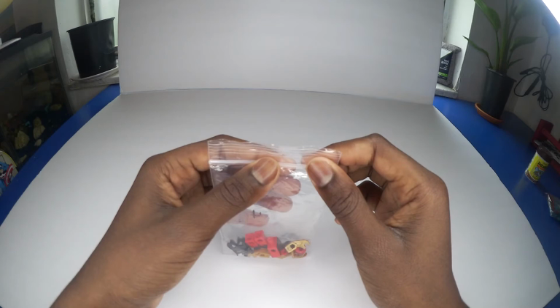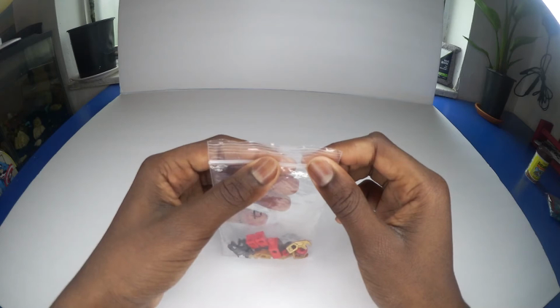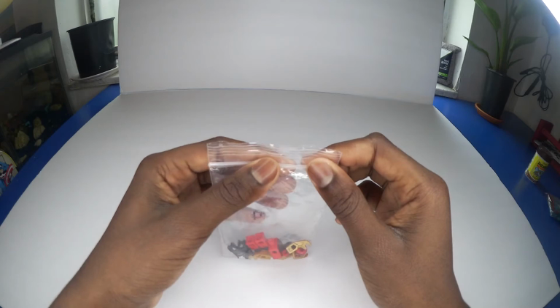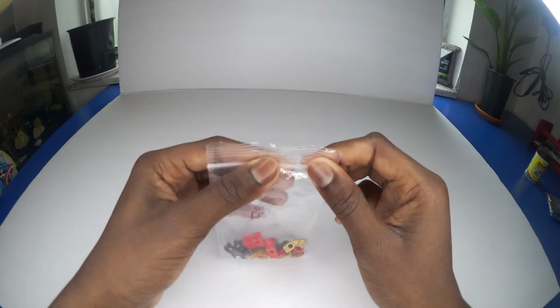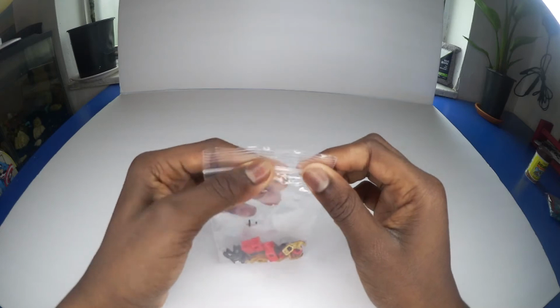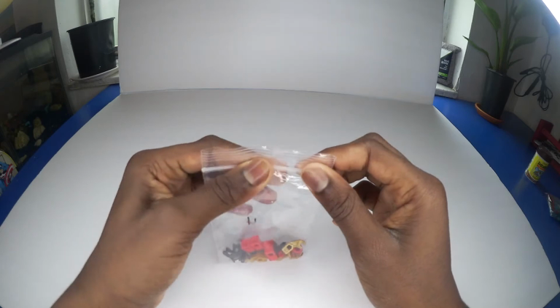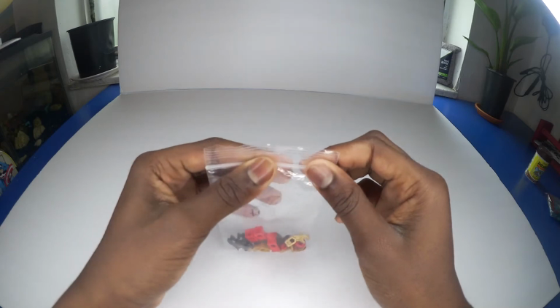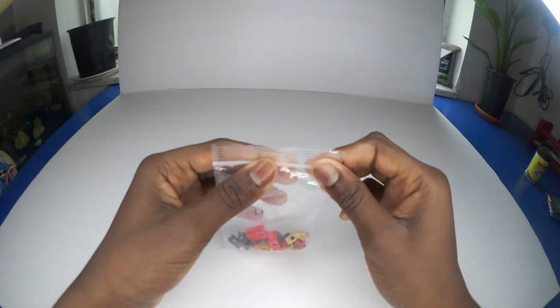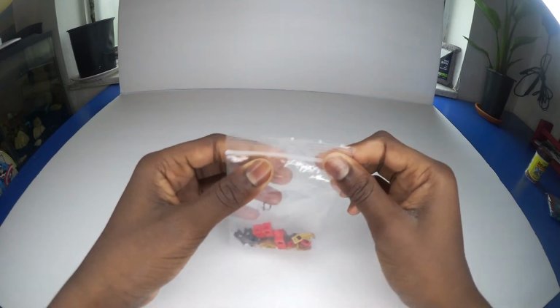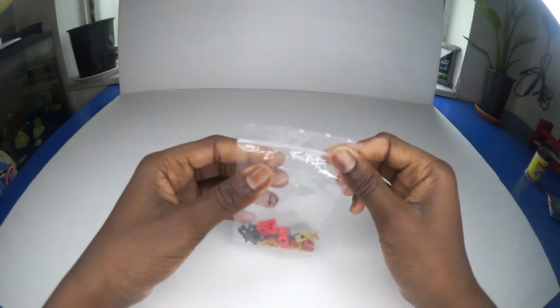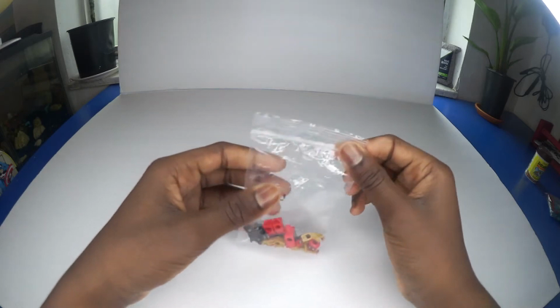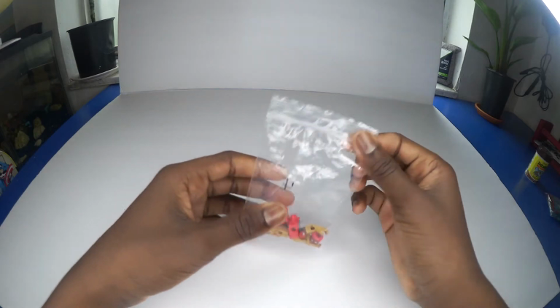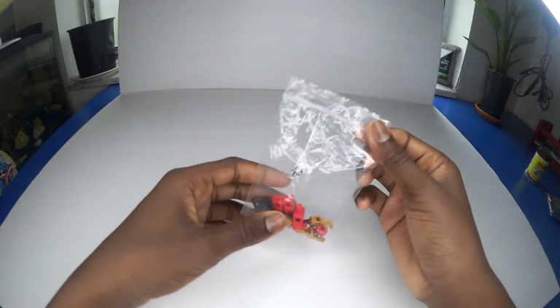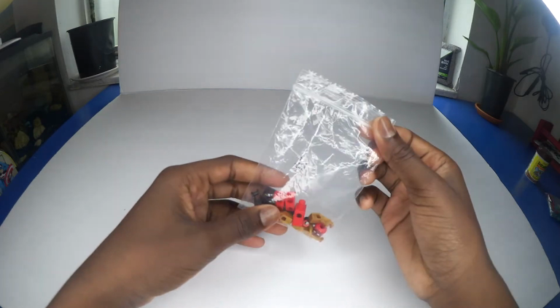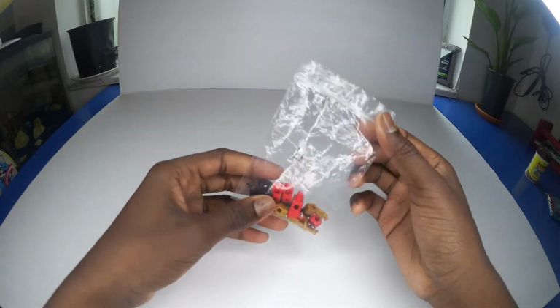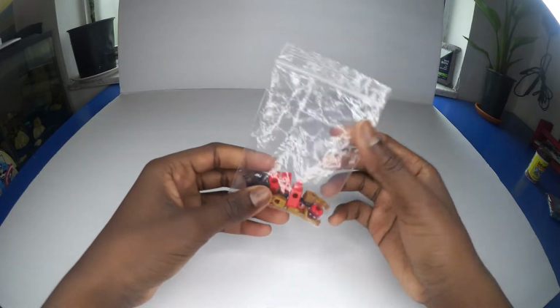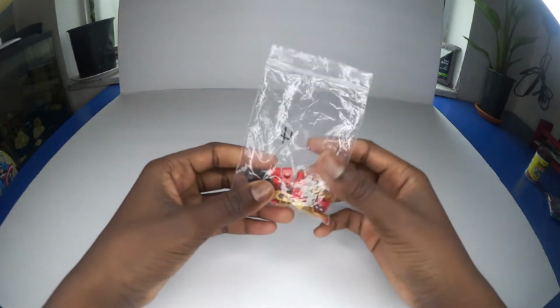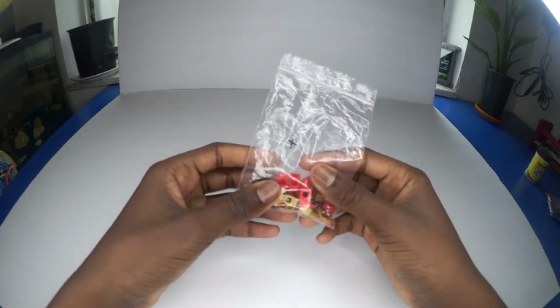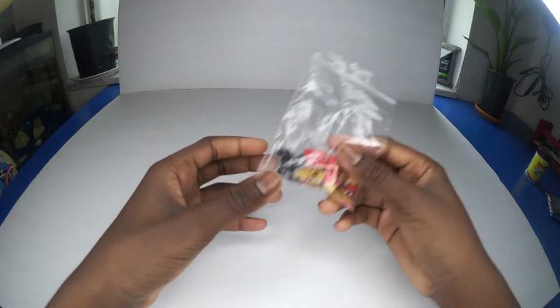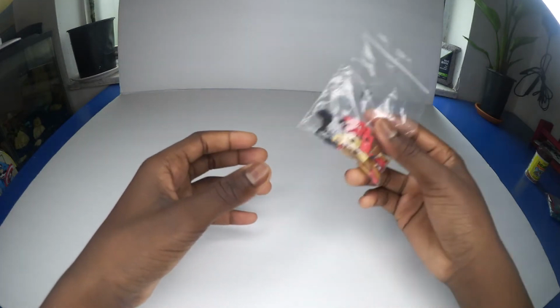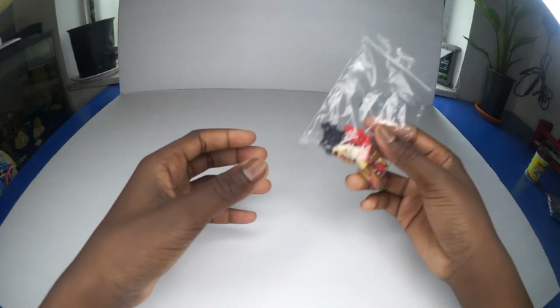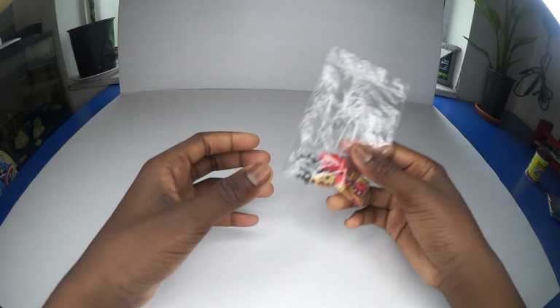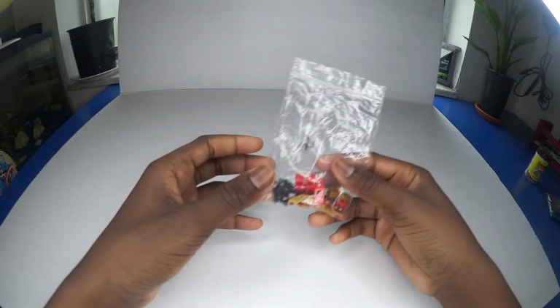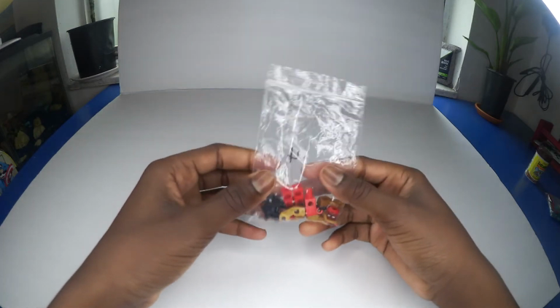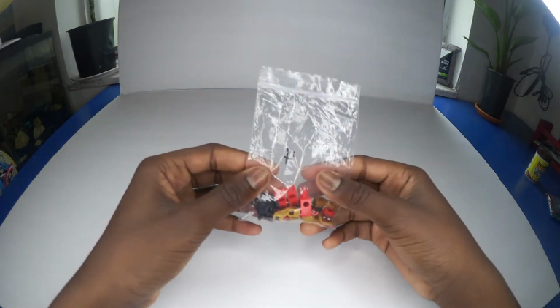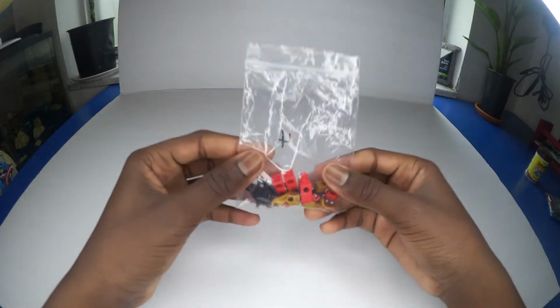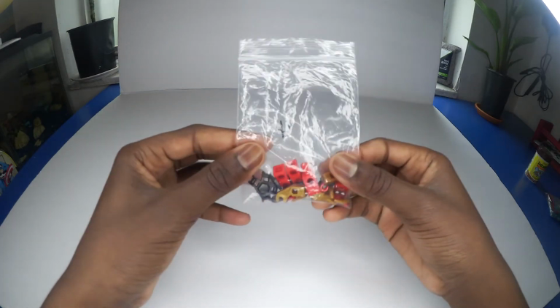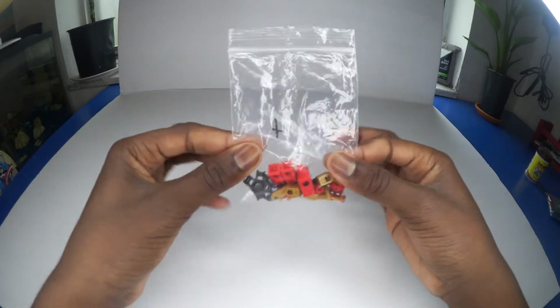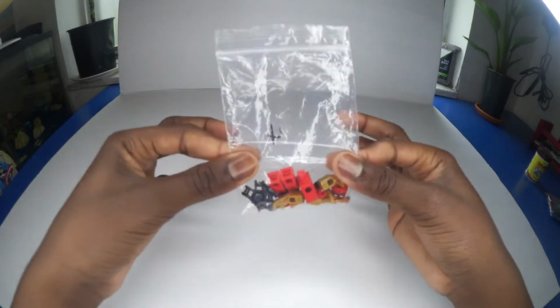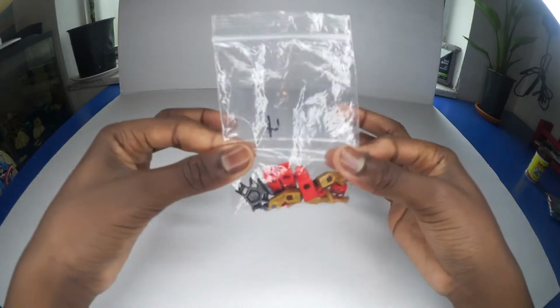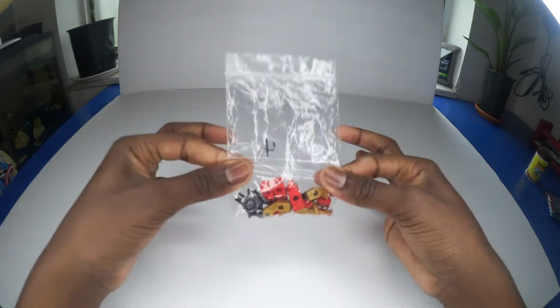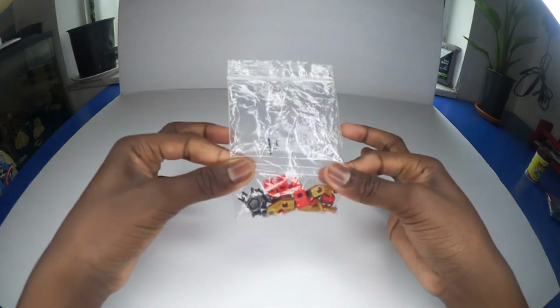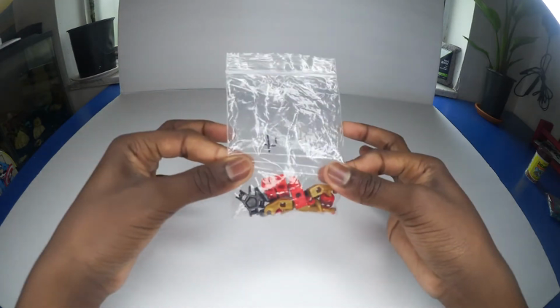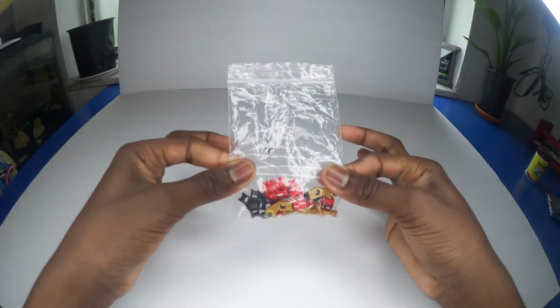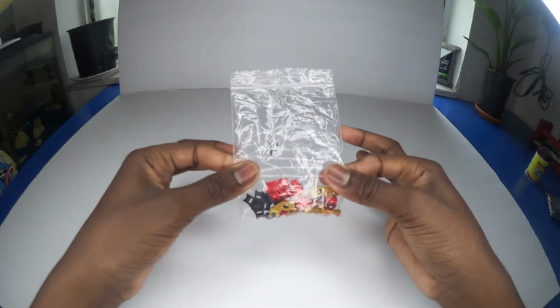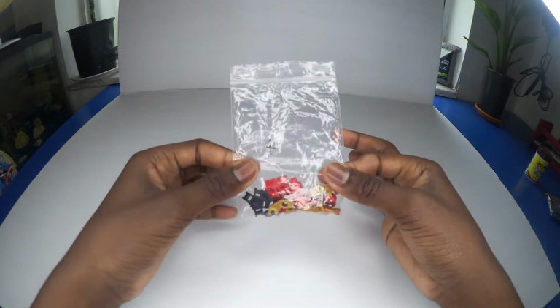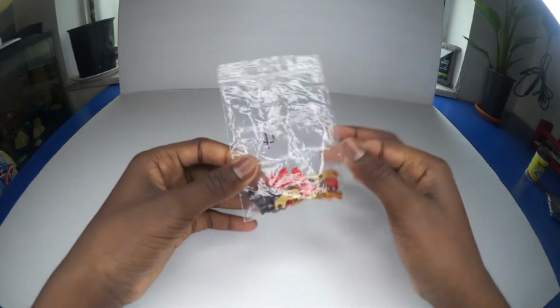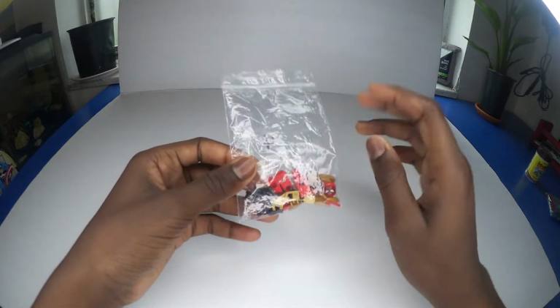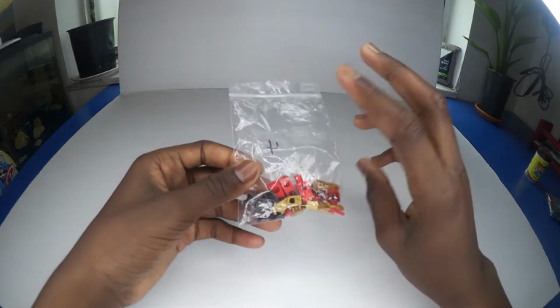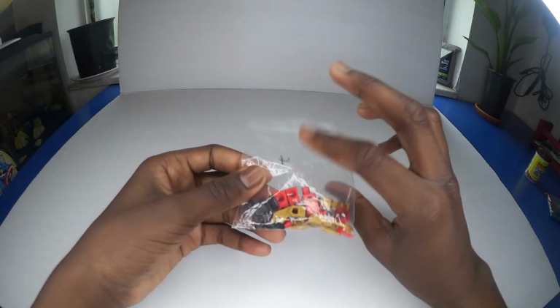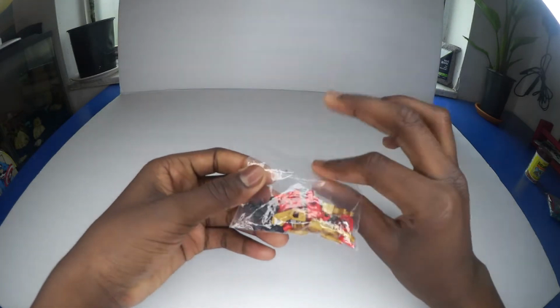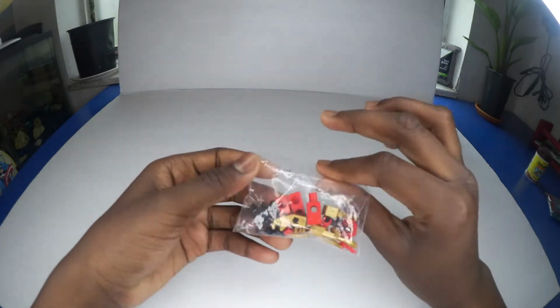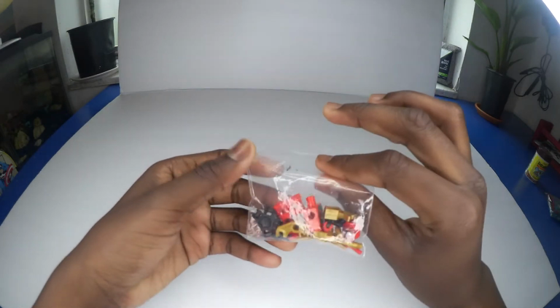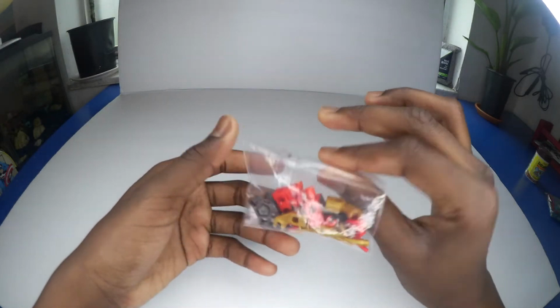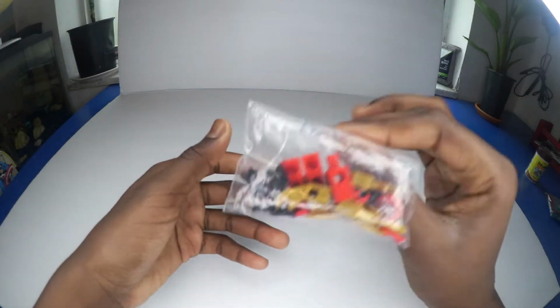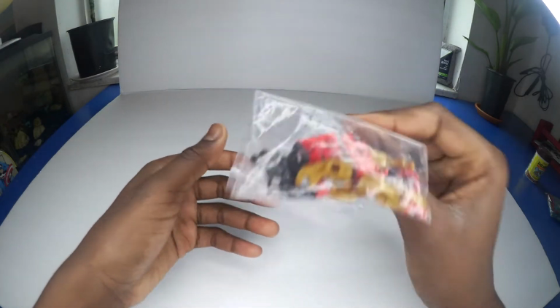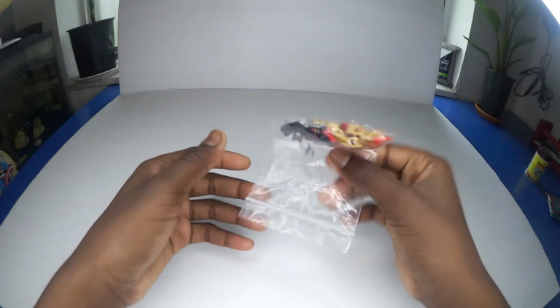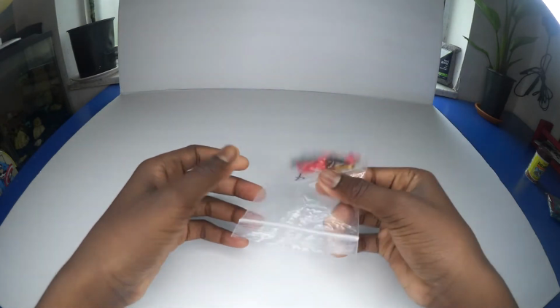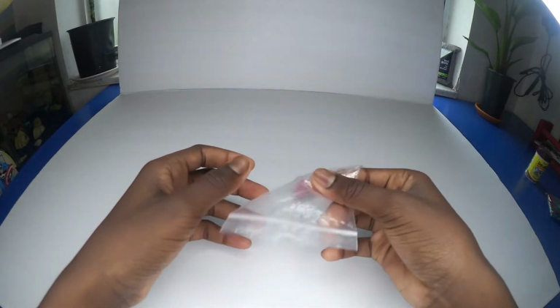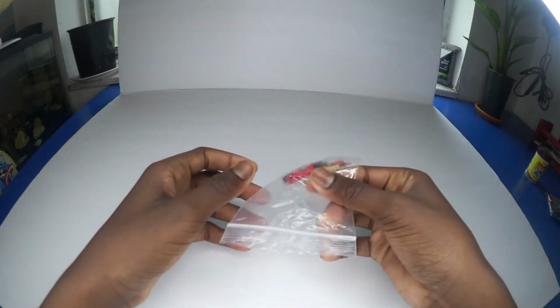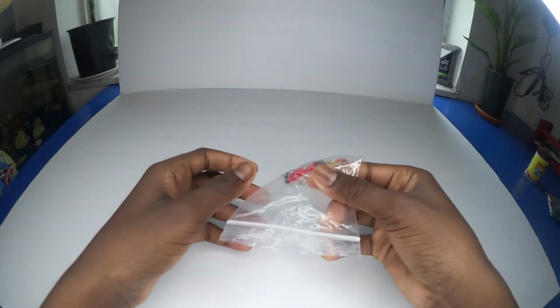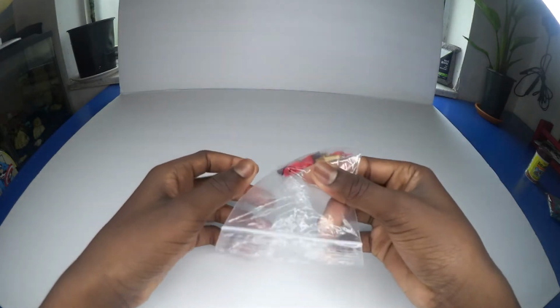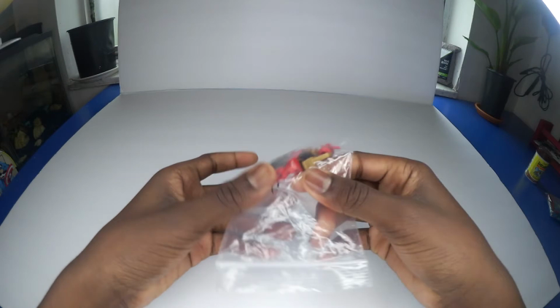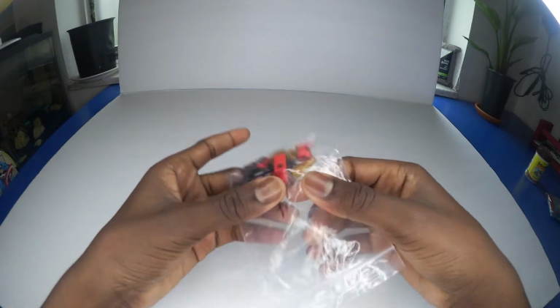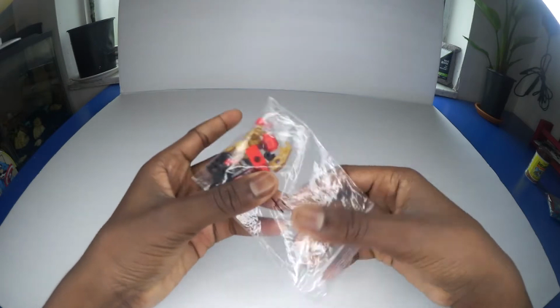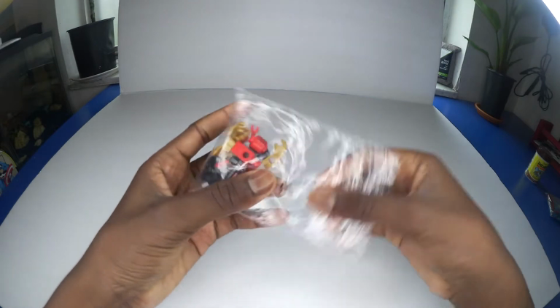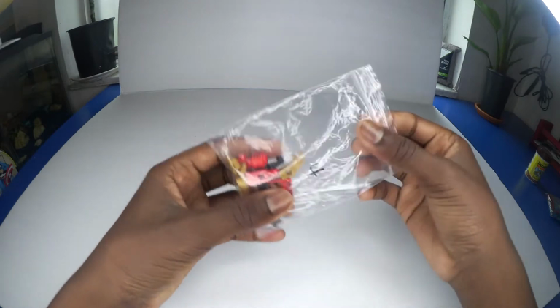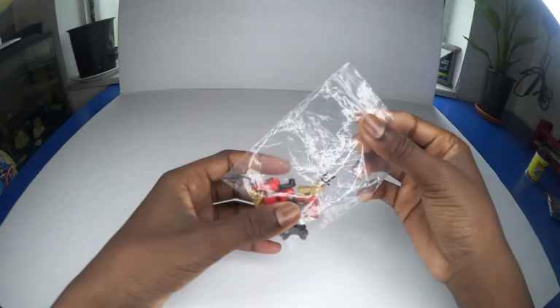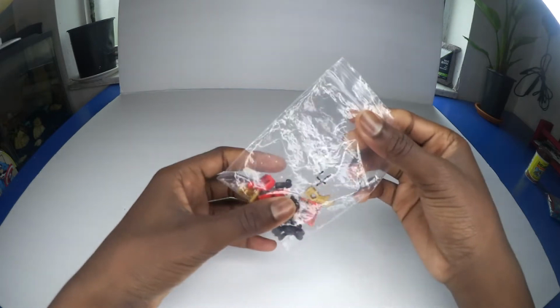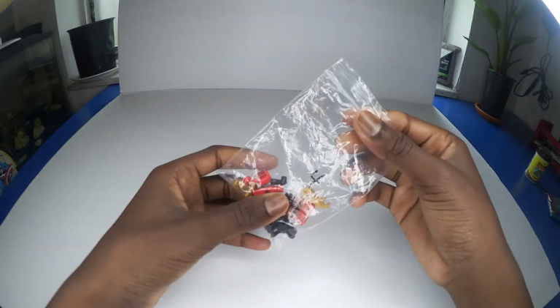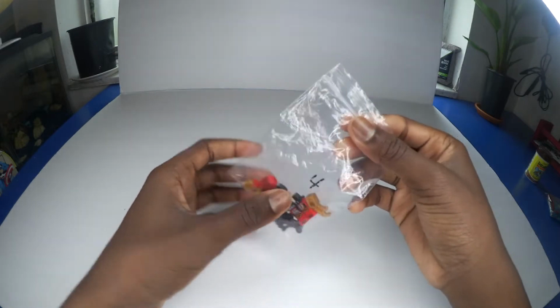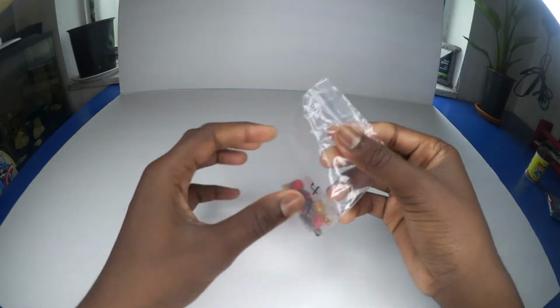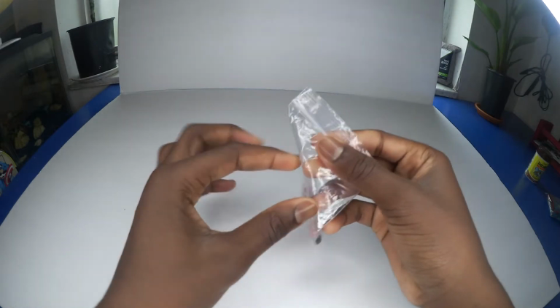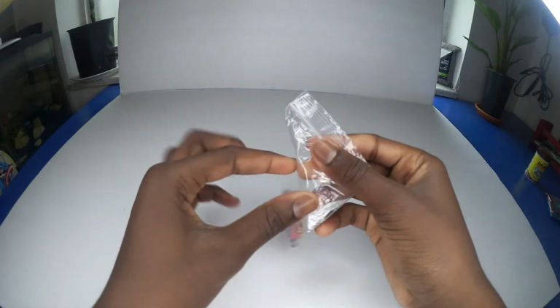What's up guys, it's Alter, and today we are going to be opening a Lego packet. We have Spider-Man, so let's open him.